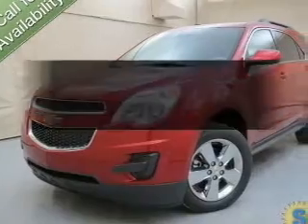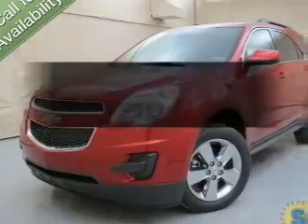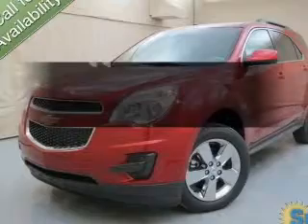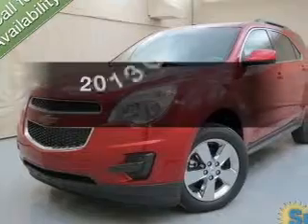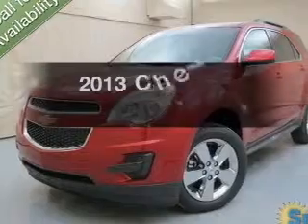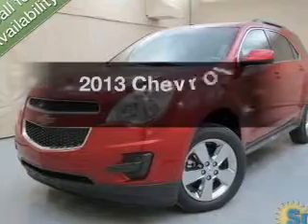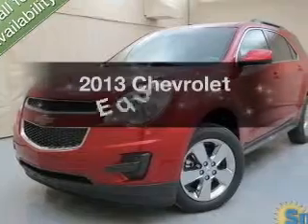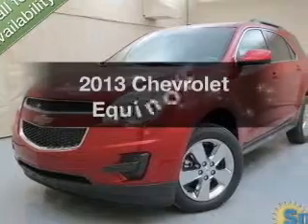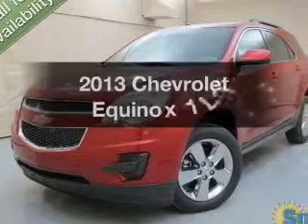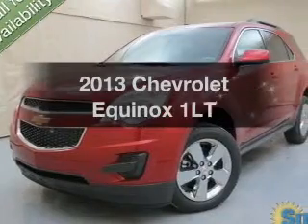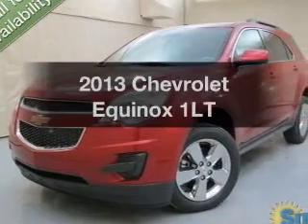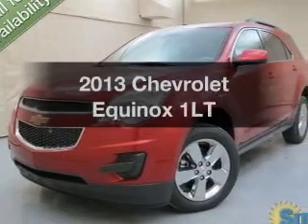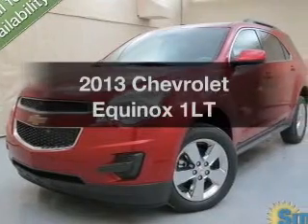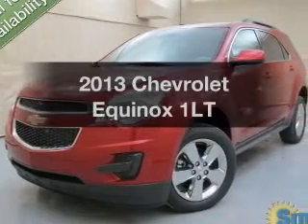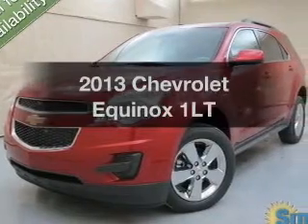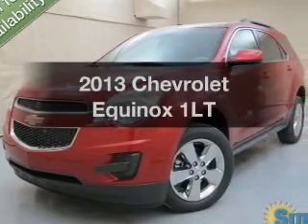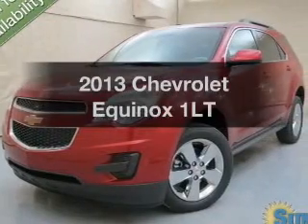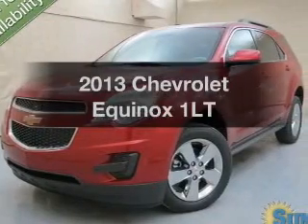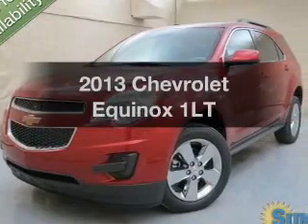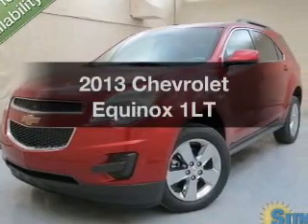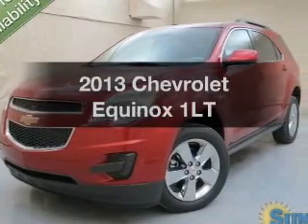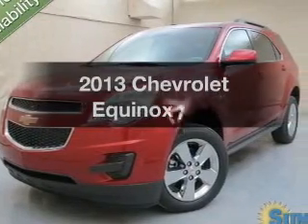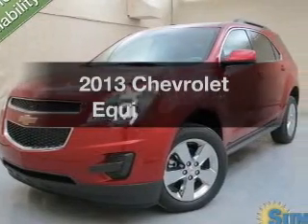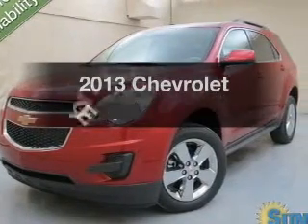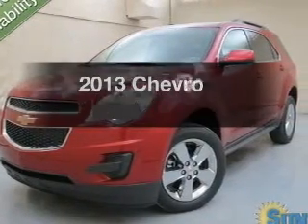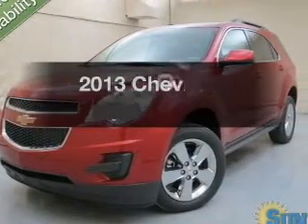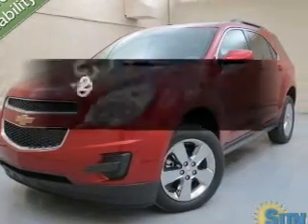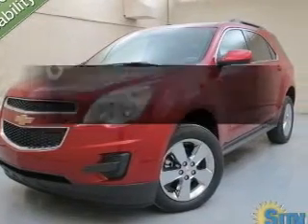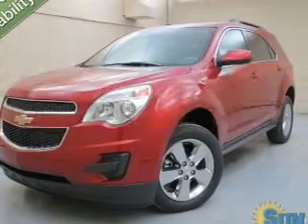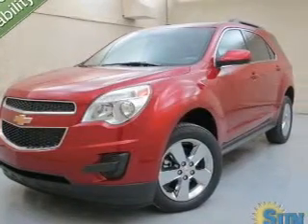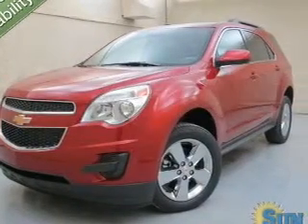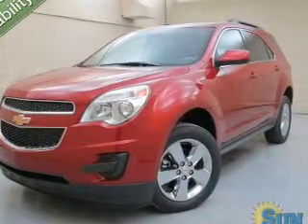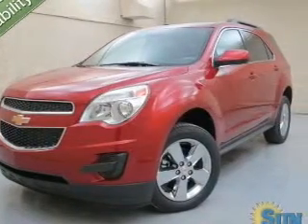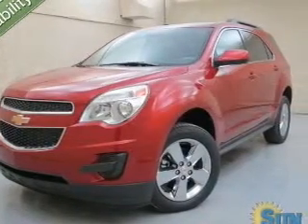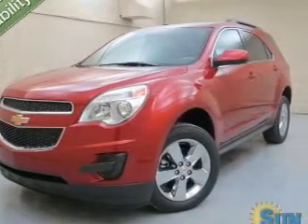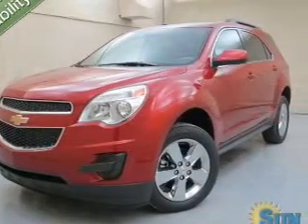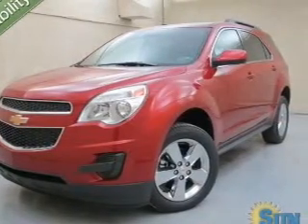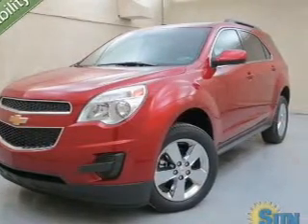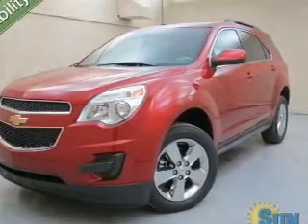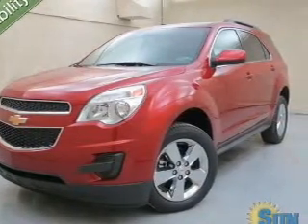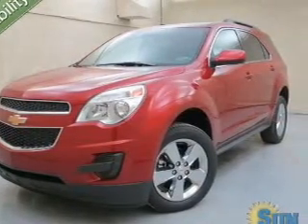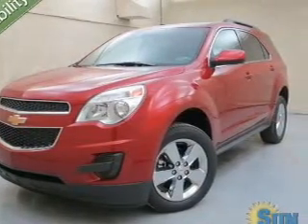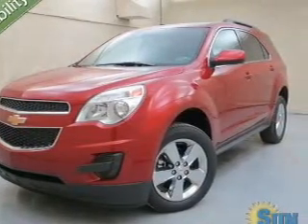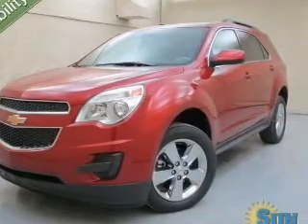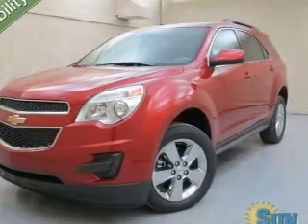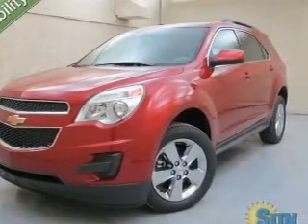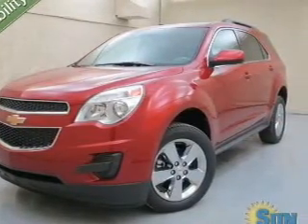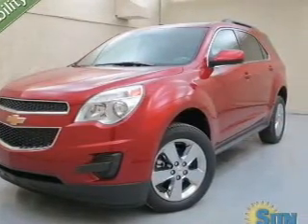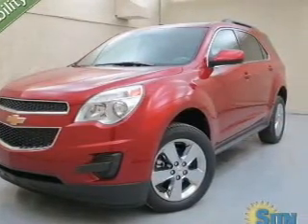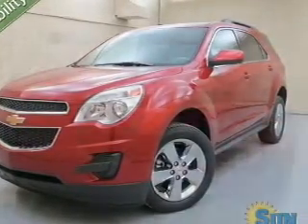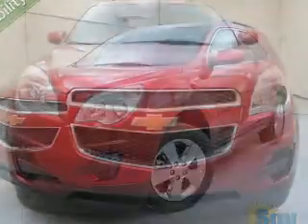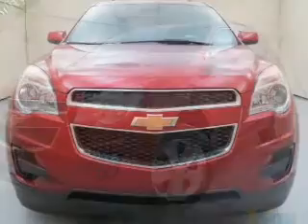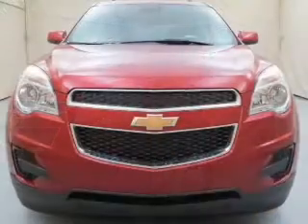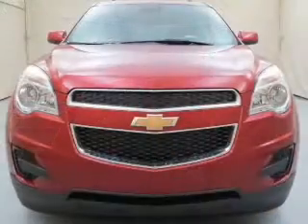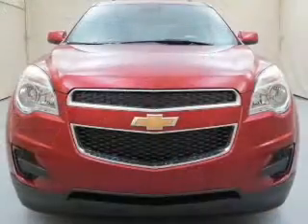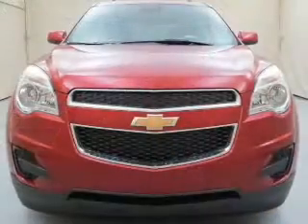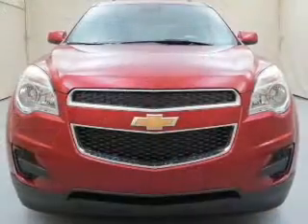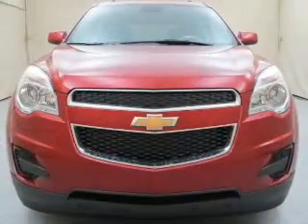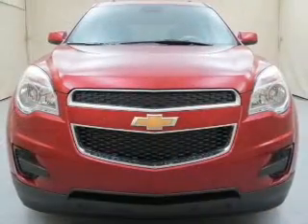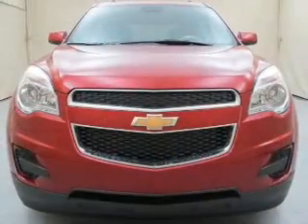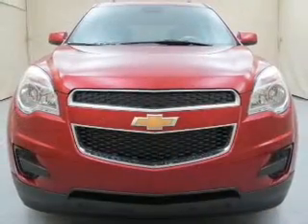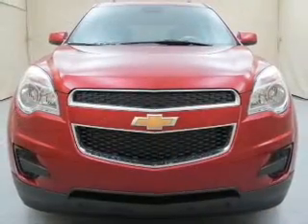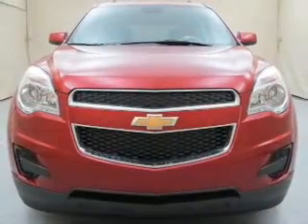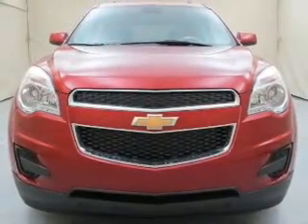Get noticed in this 2013 Chevrolet Equinox. If you're looking for a first-rate auto, this one could be yours today.